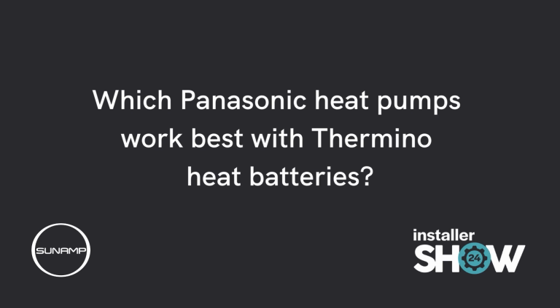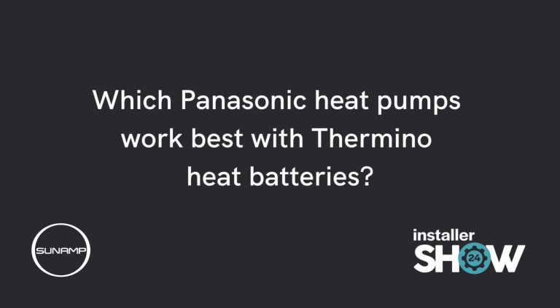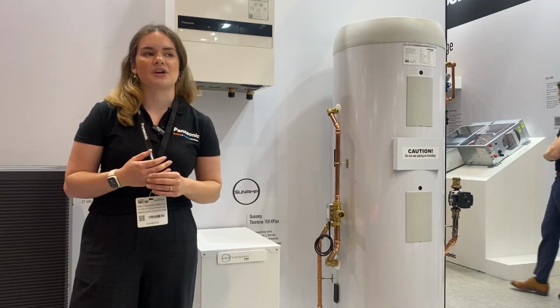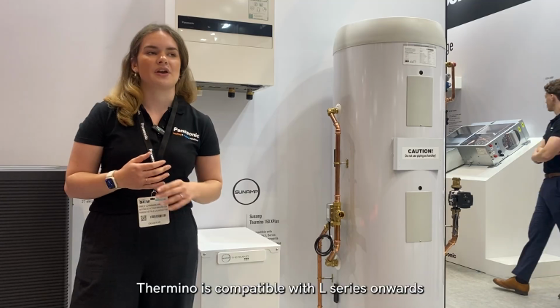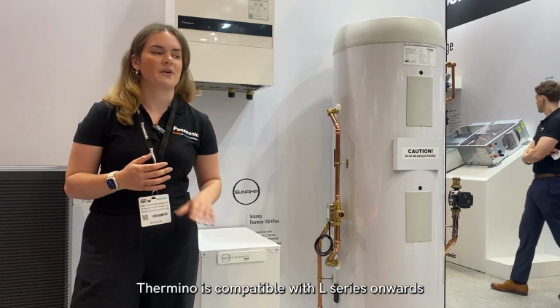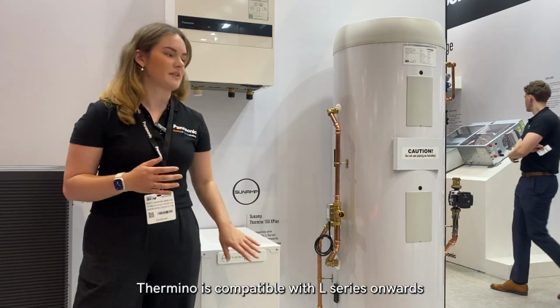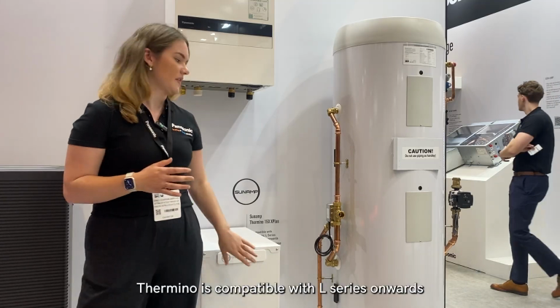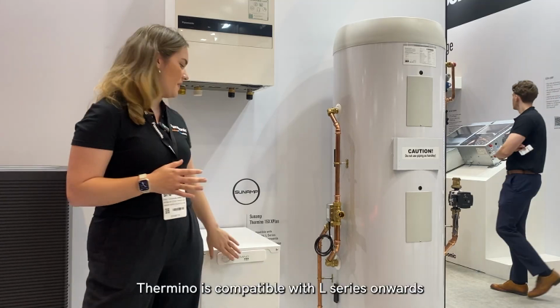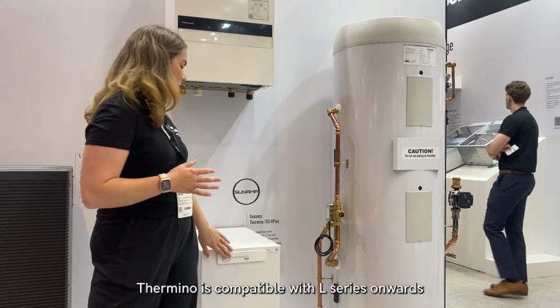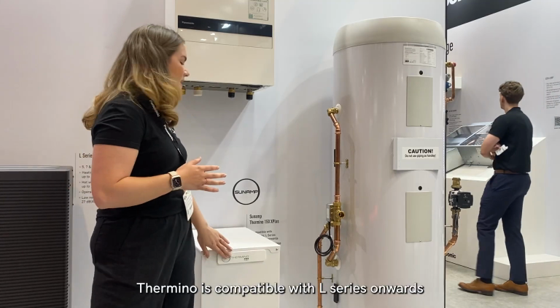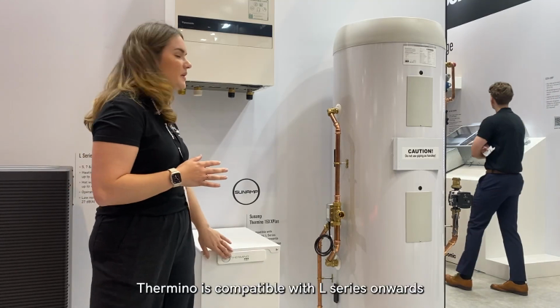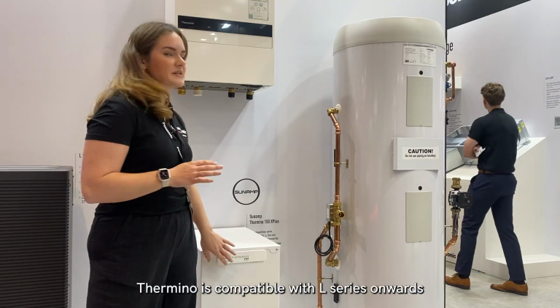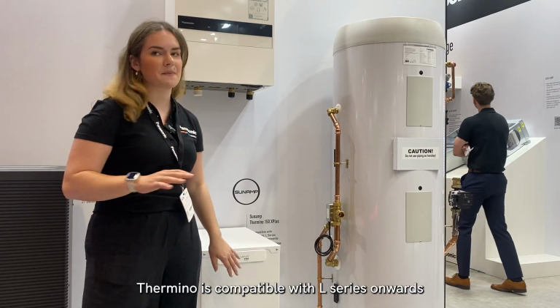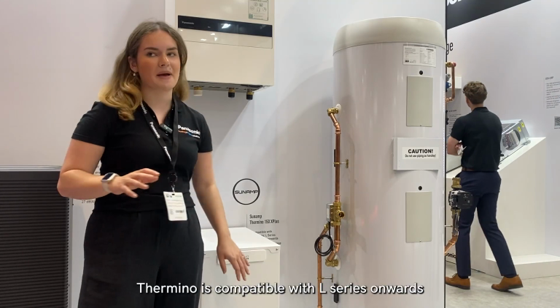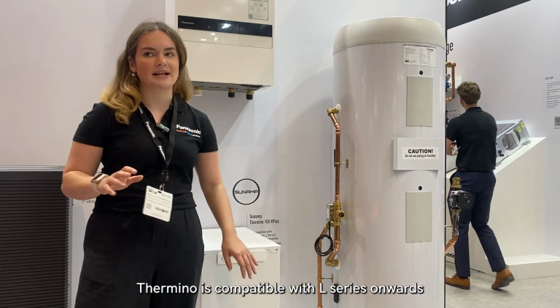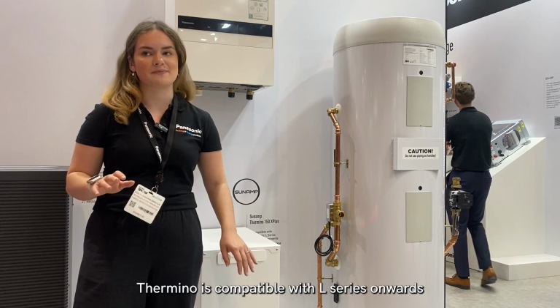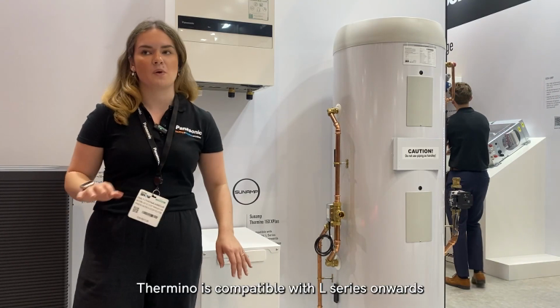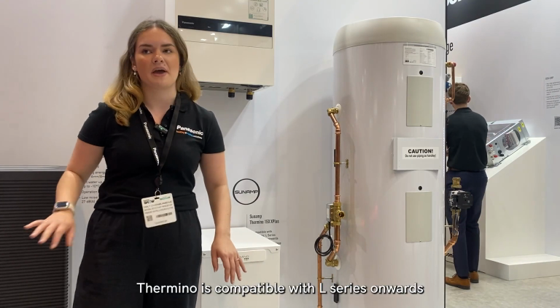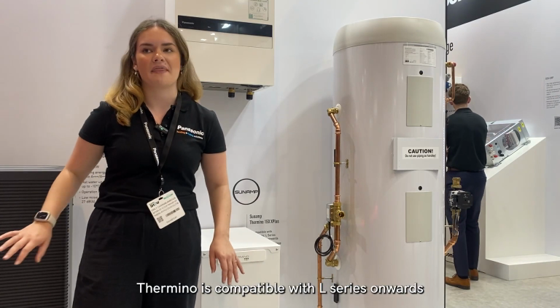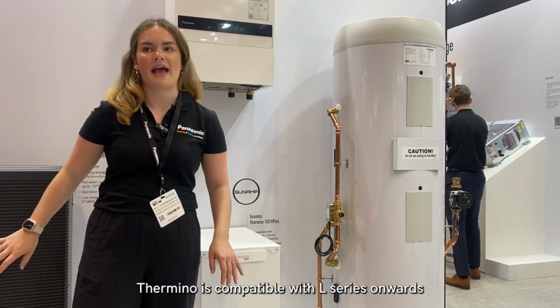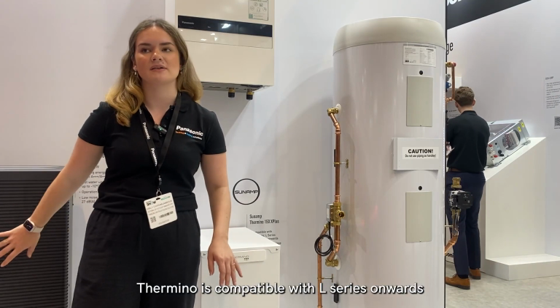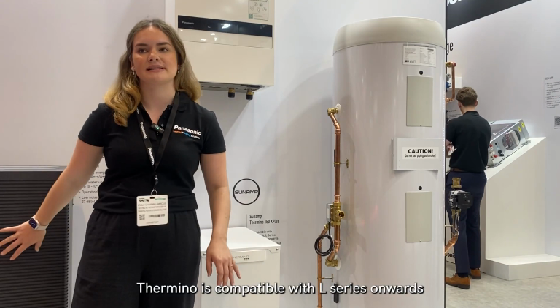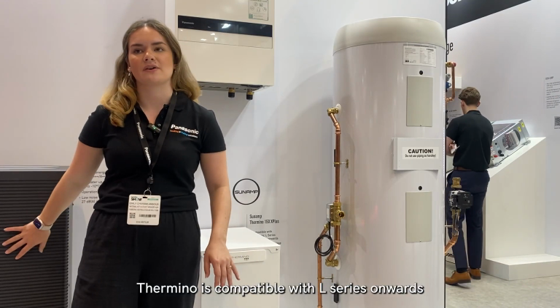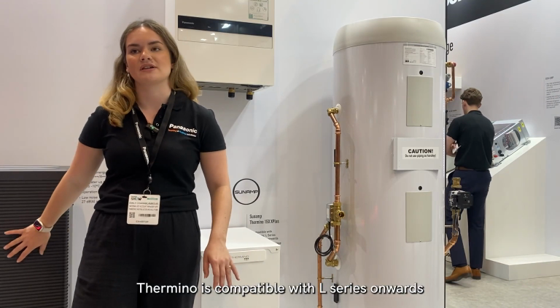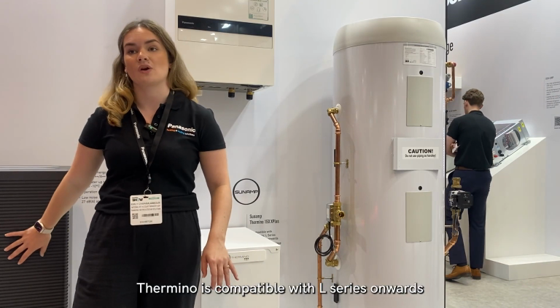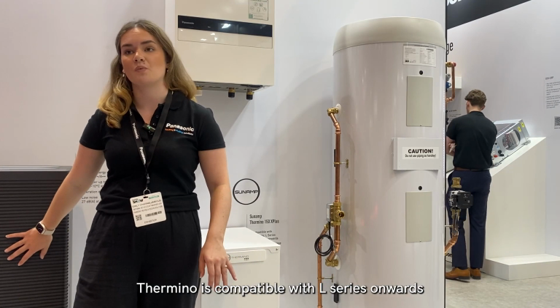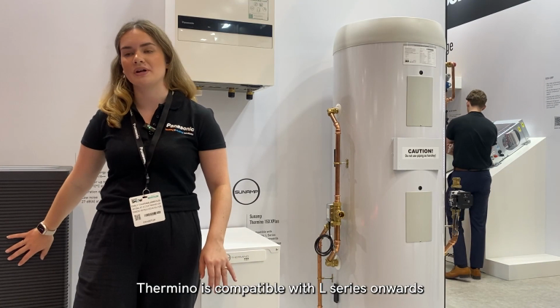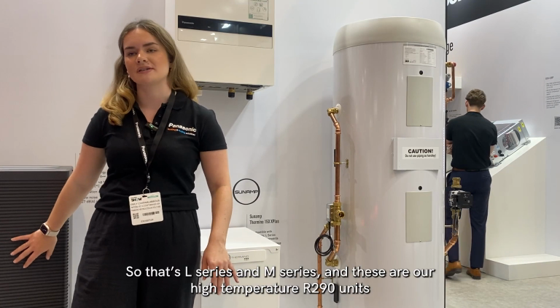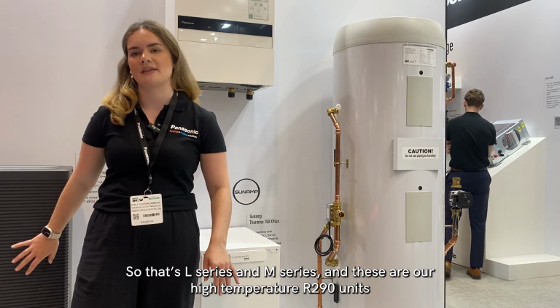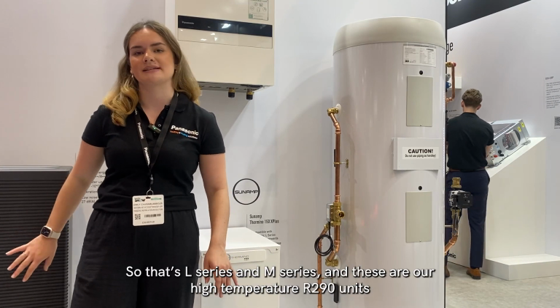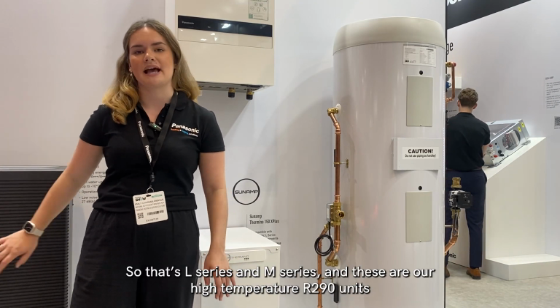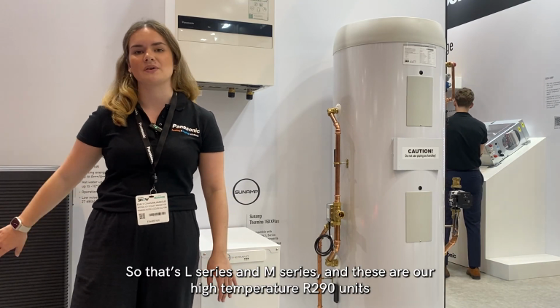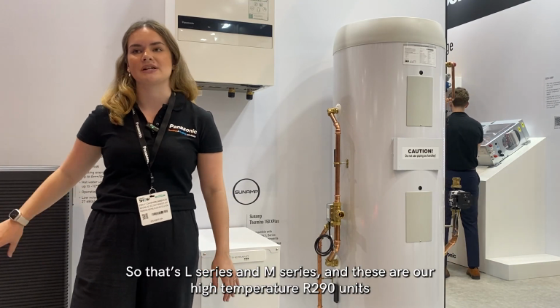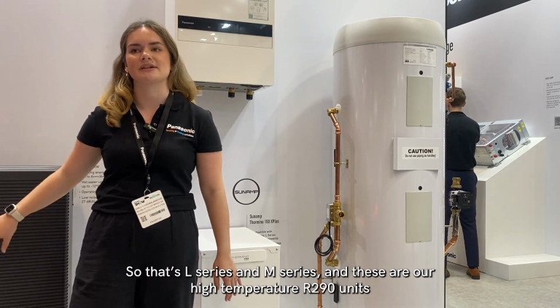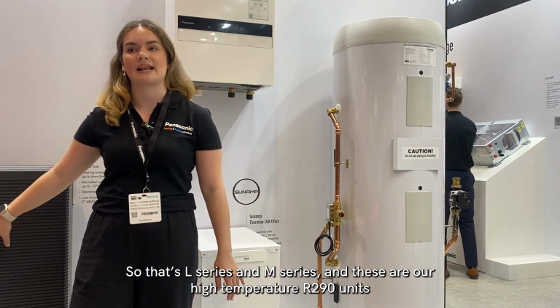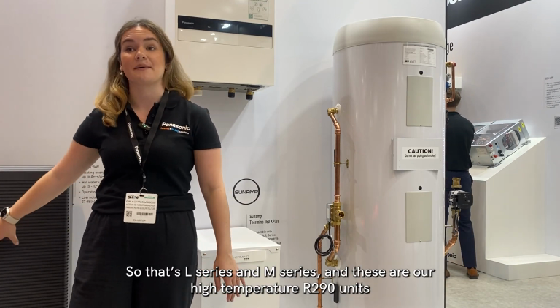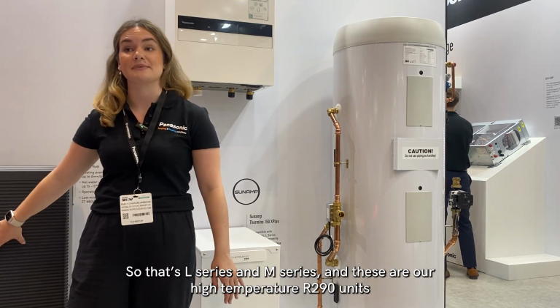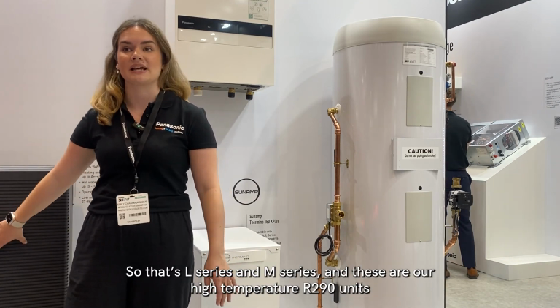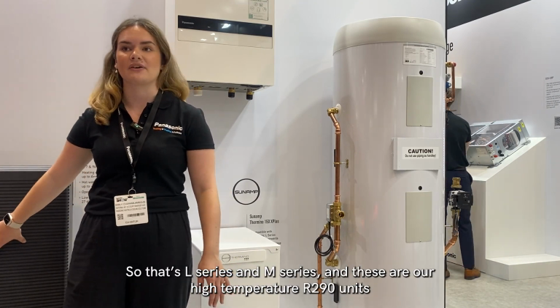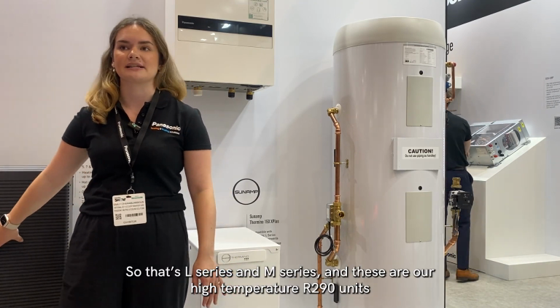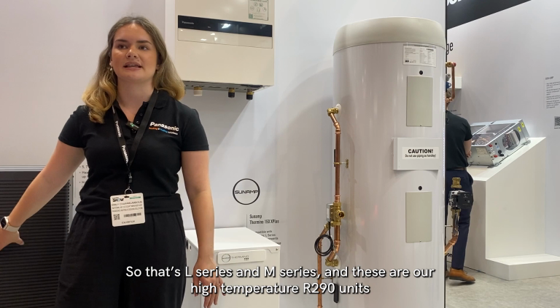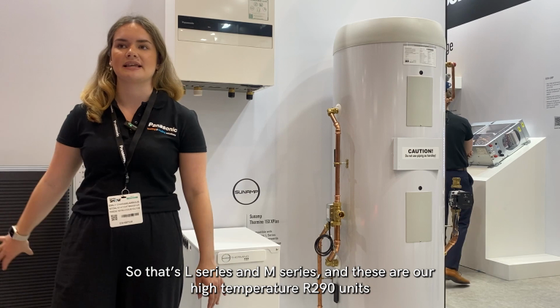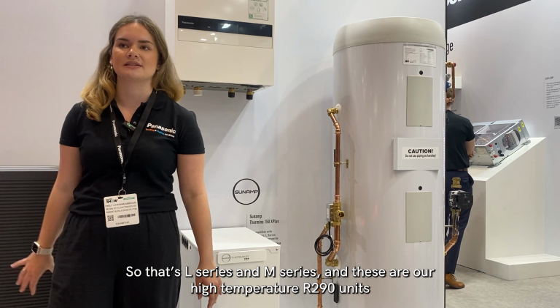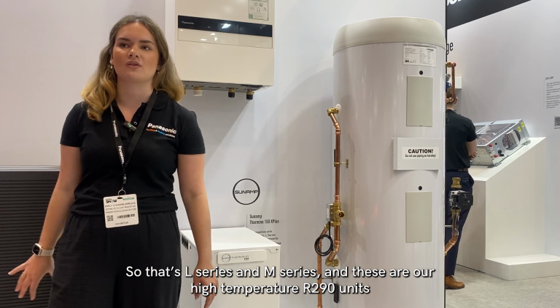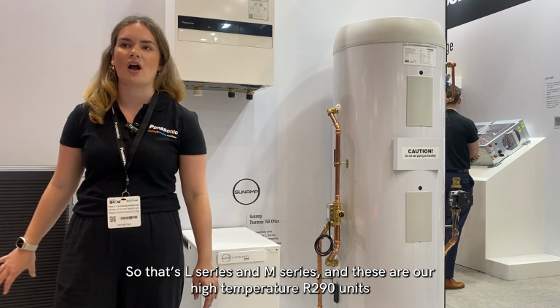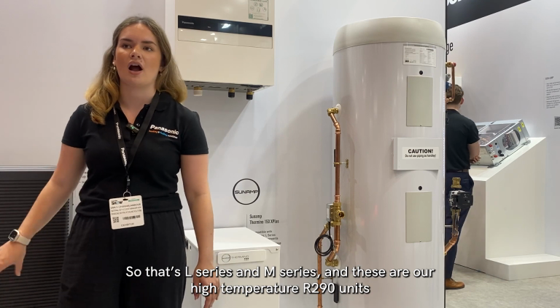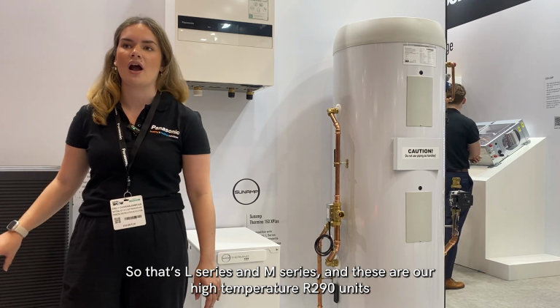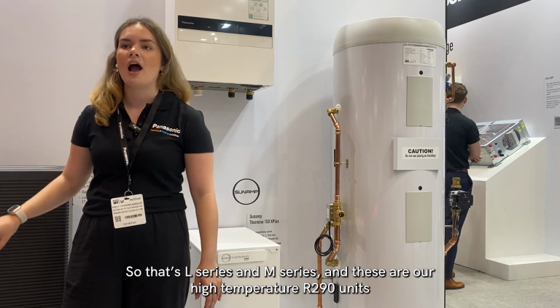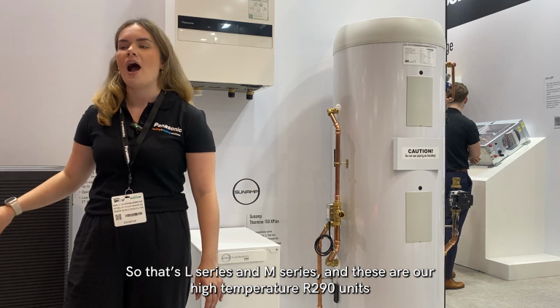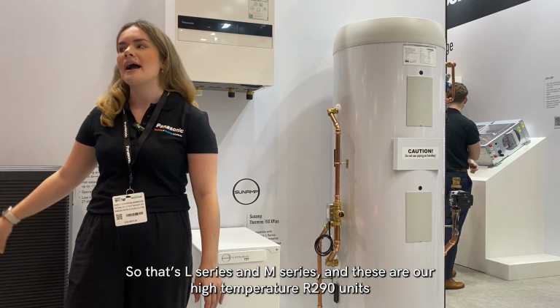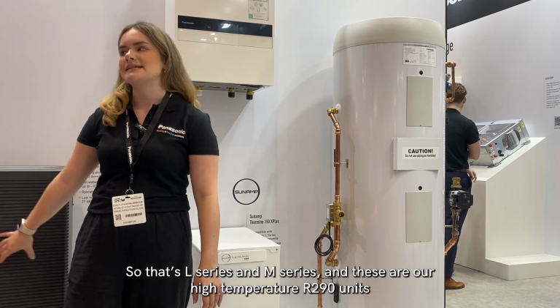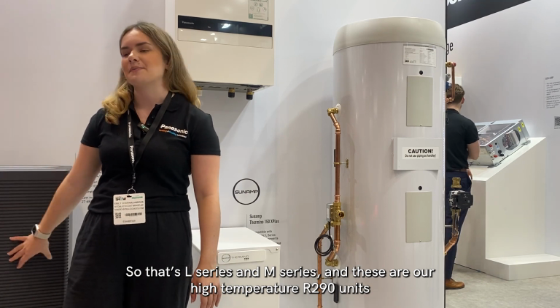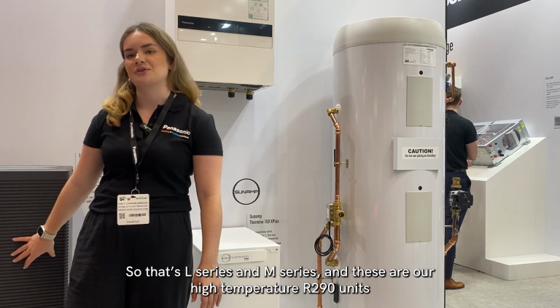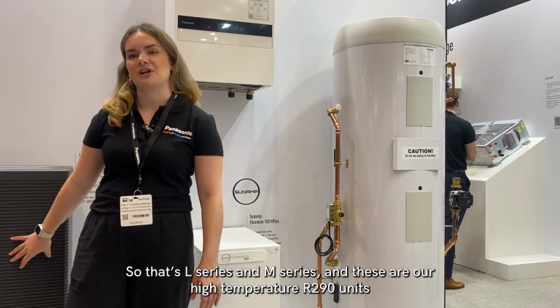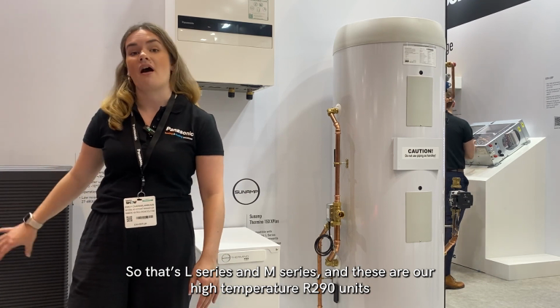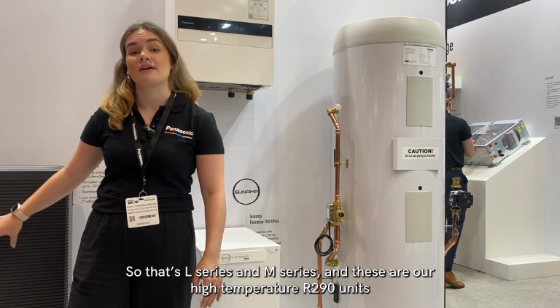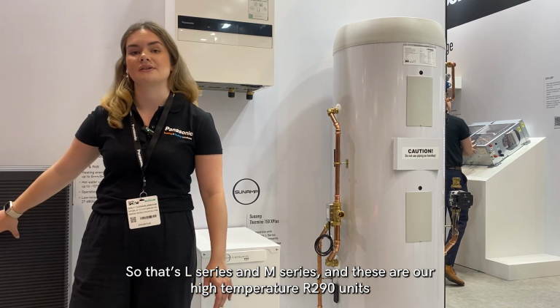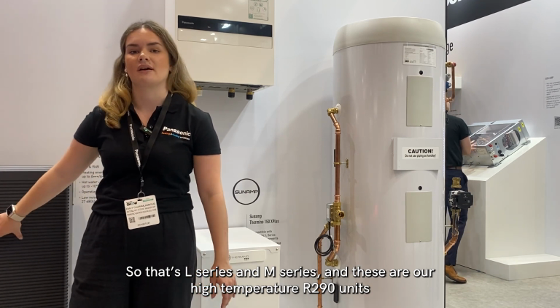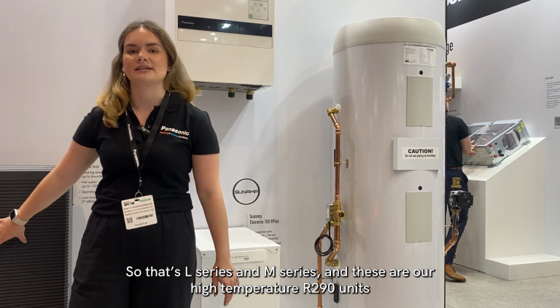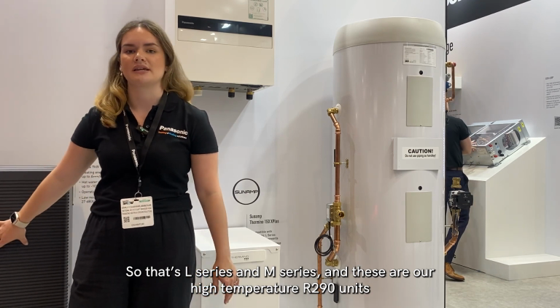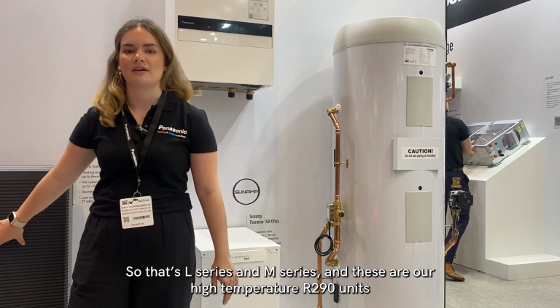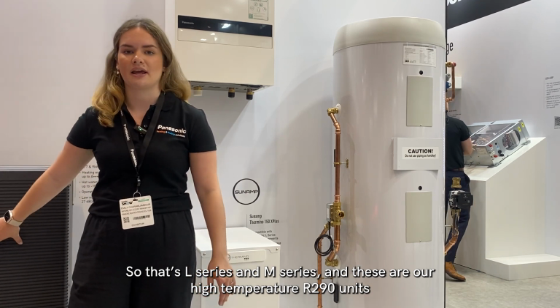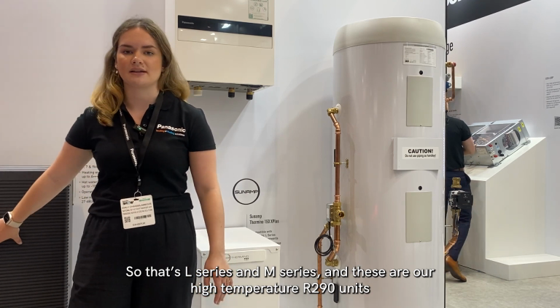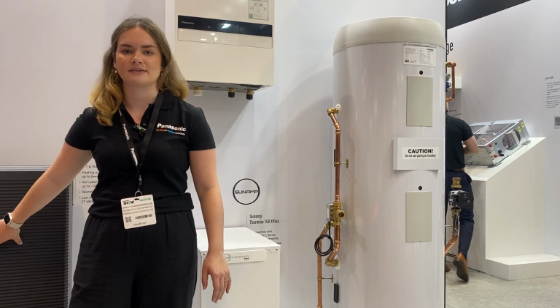Amino is compatible with L-Series onwards, so that's L-Series and M-Series, and these are our high-temperature RT-90 units.